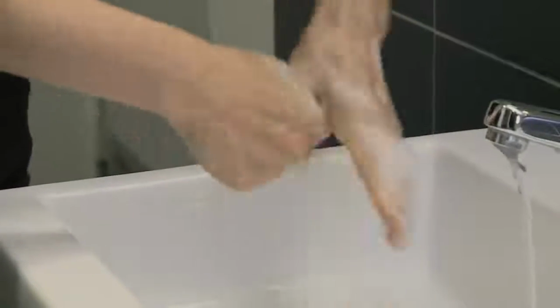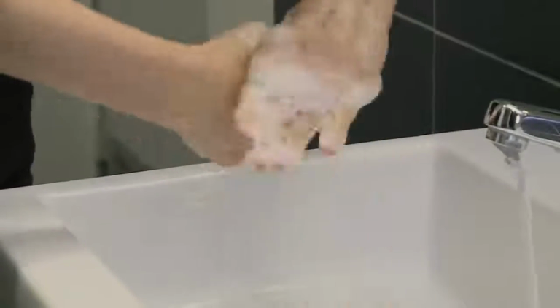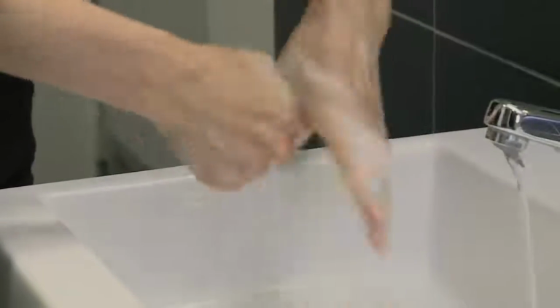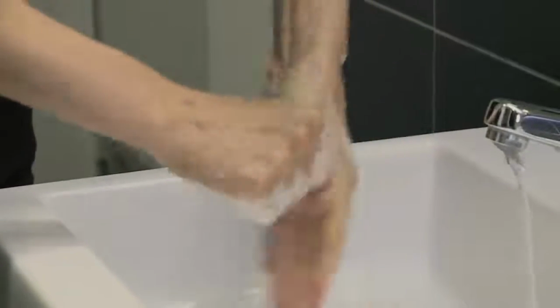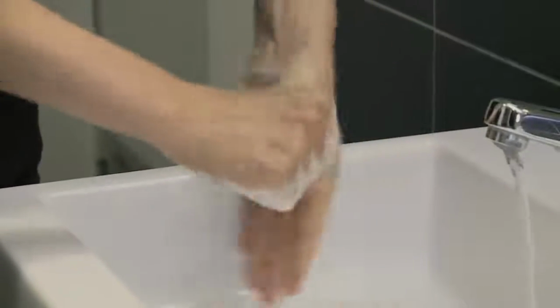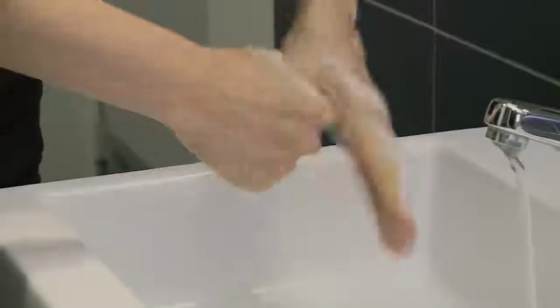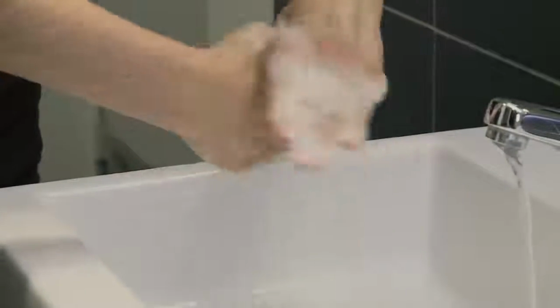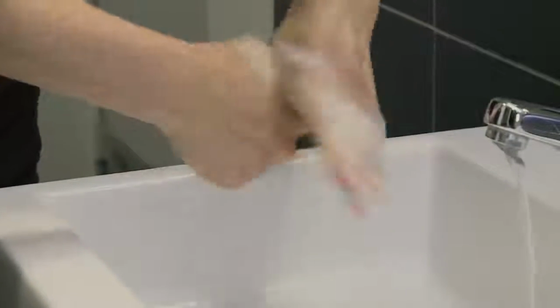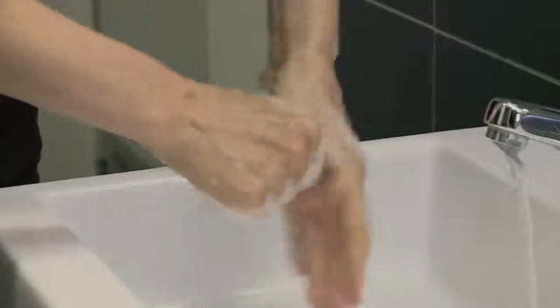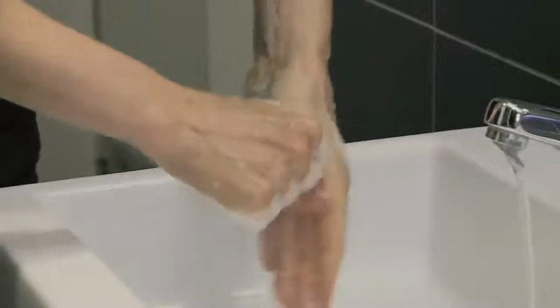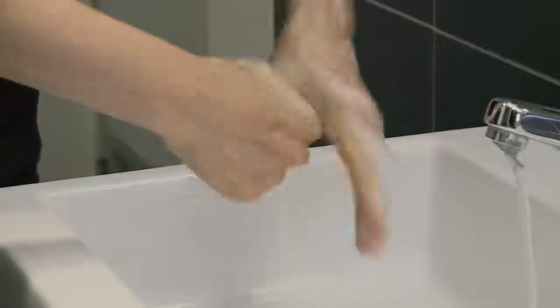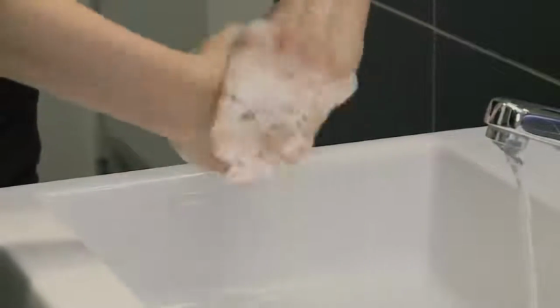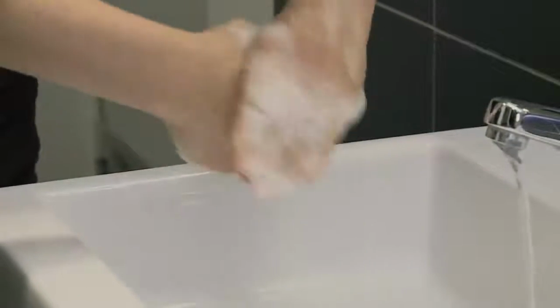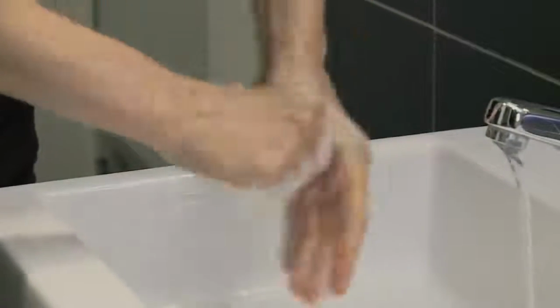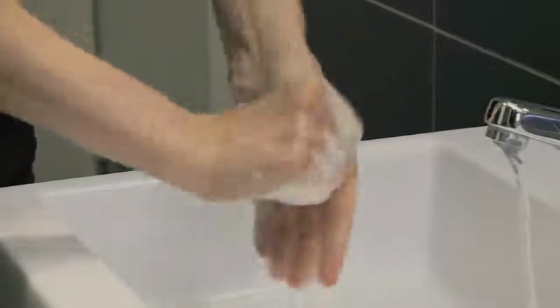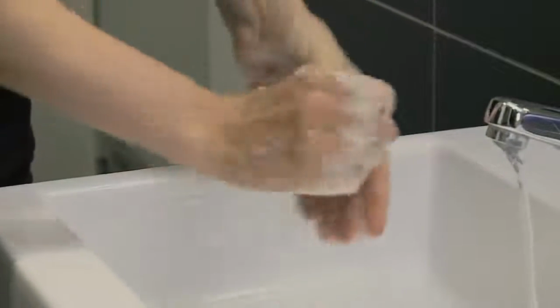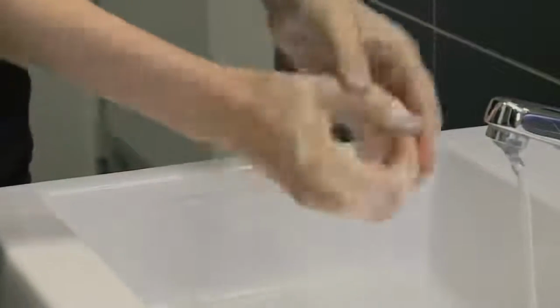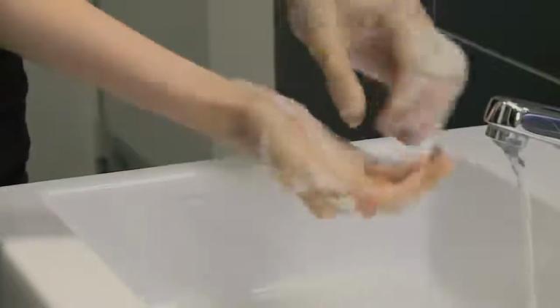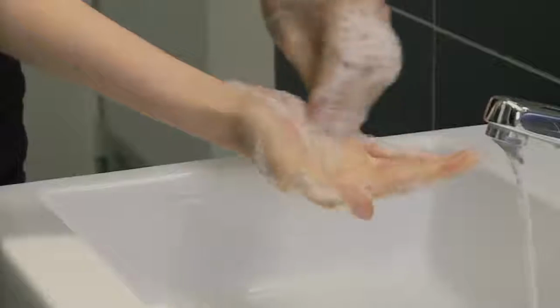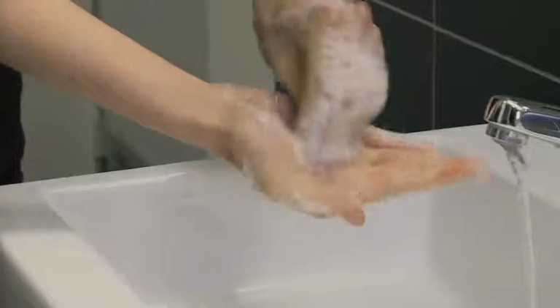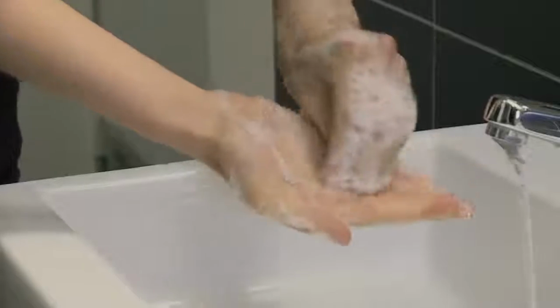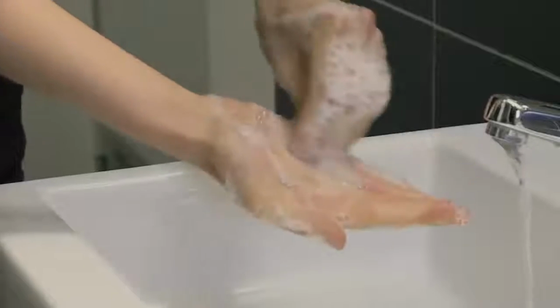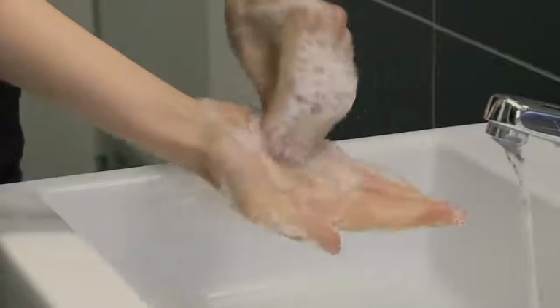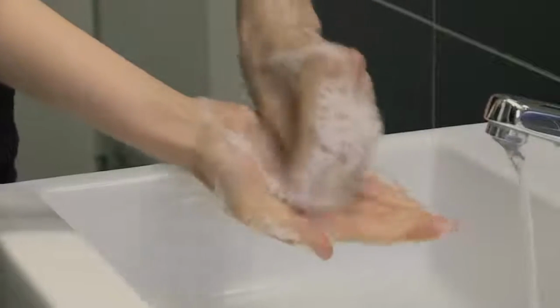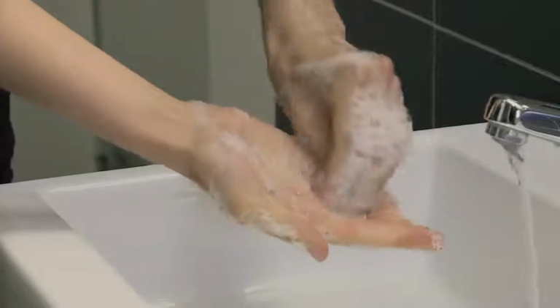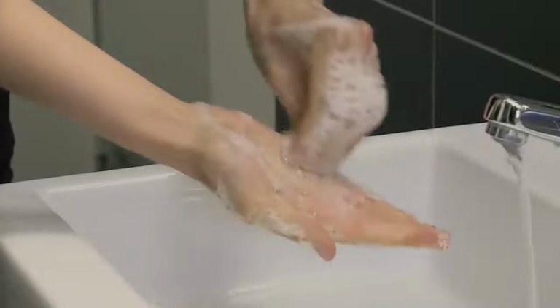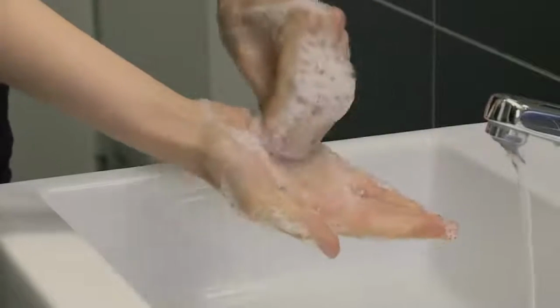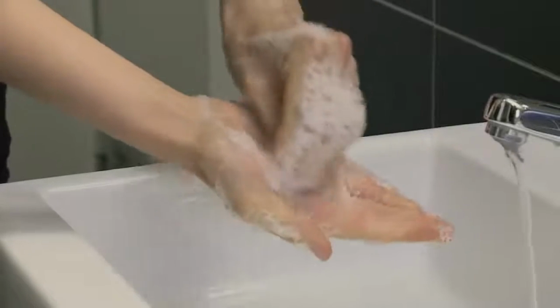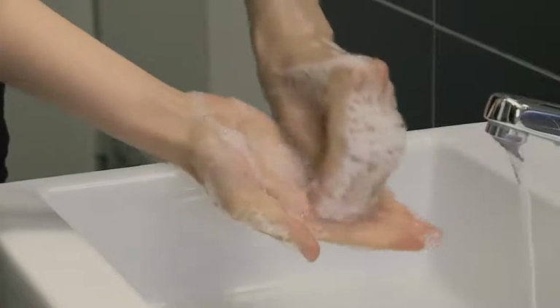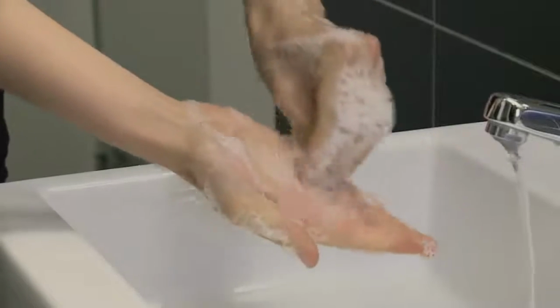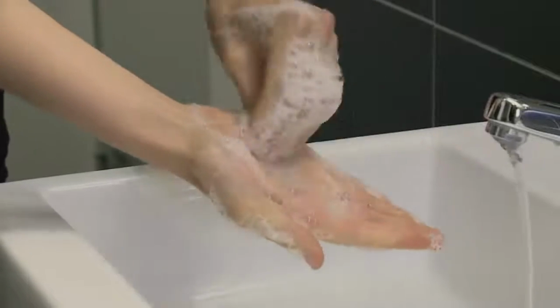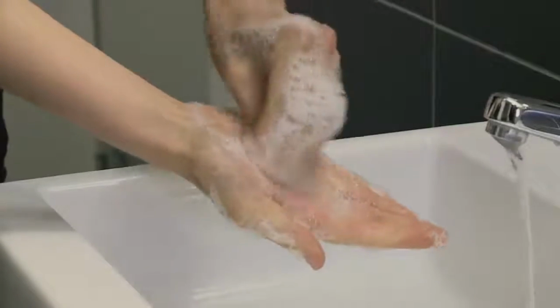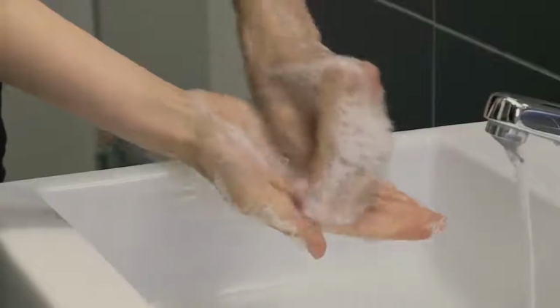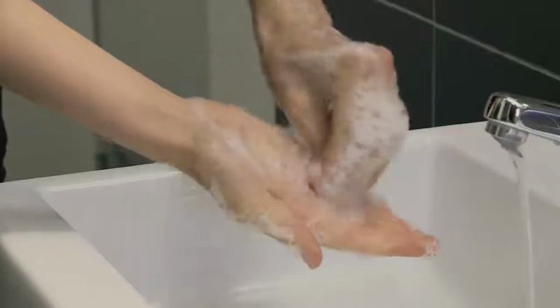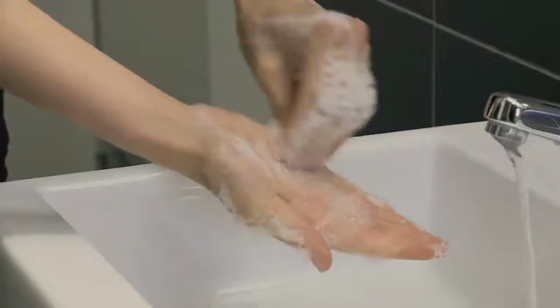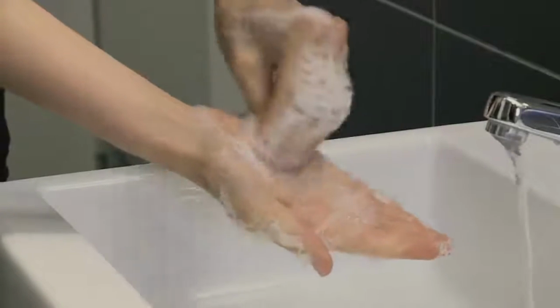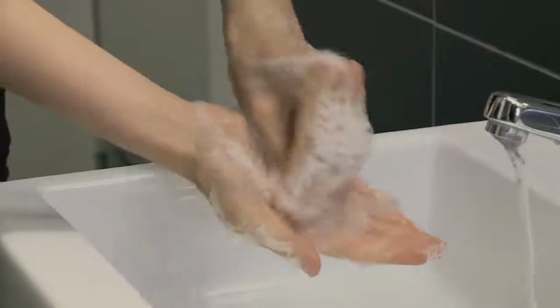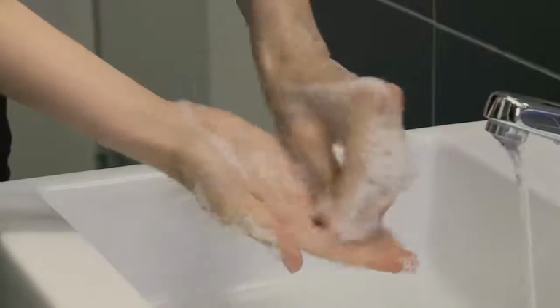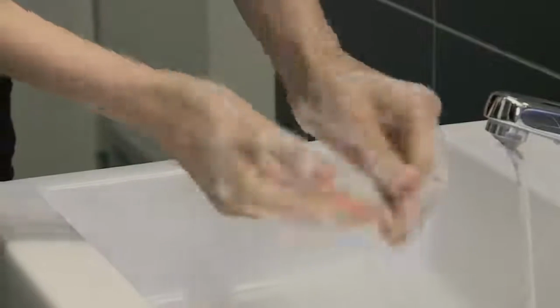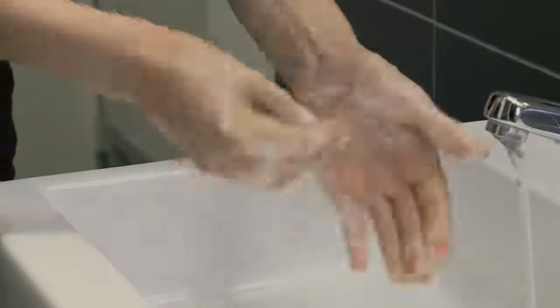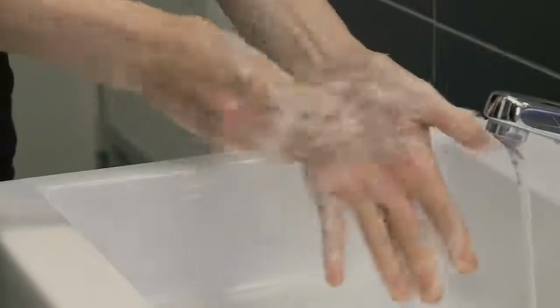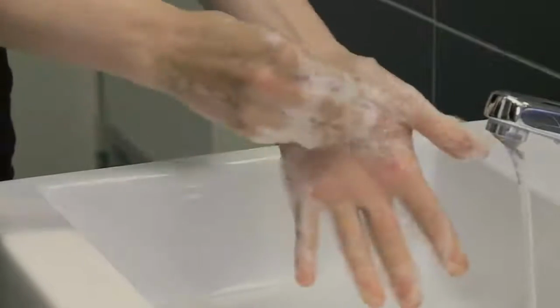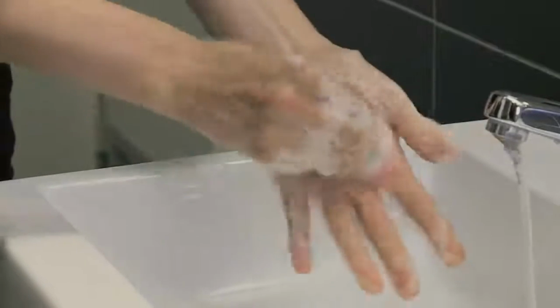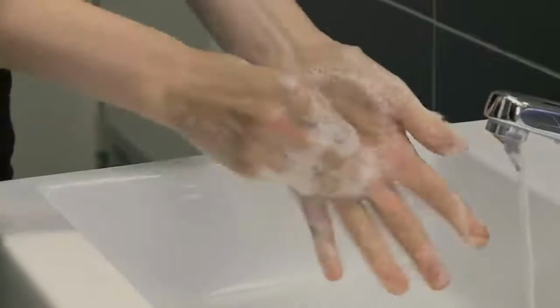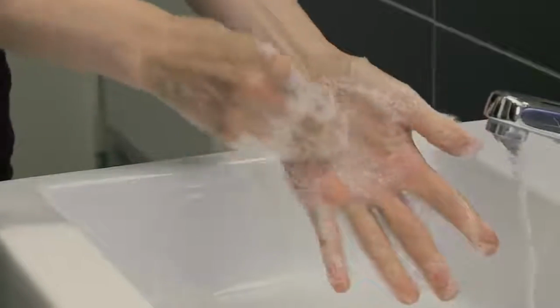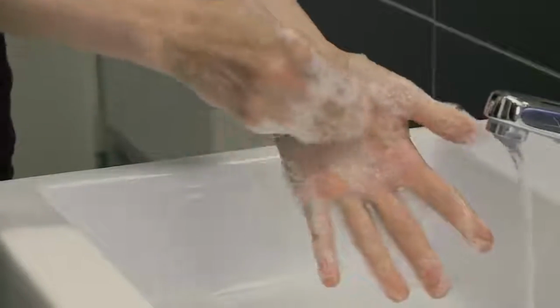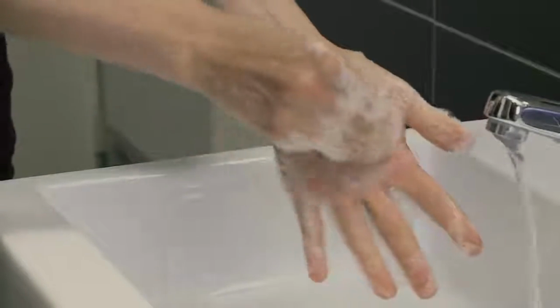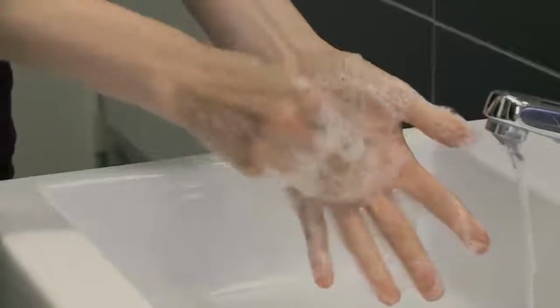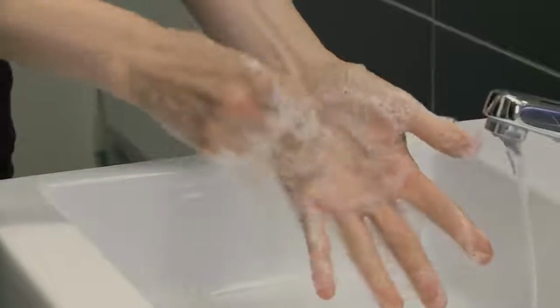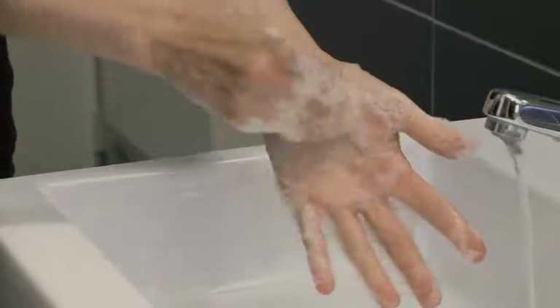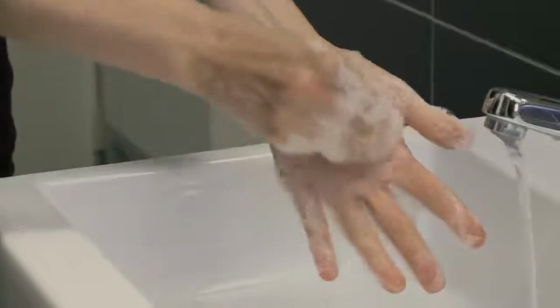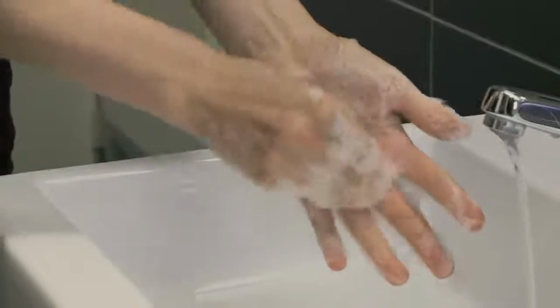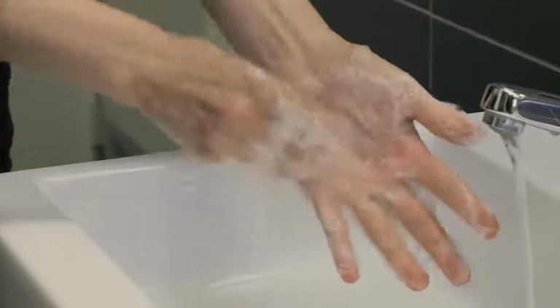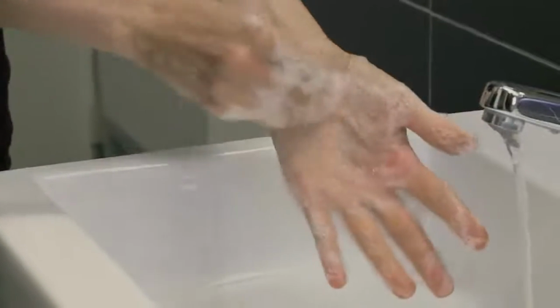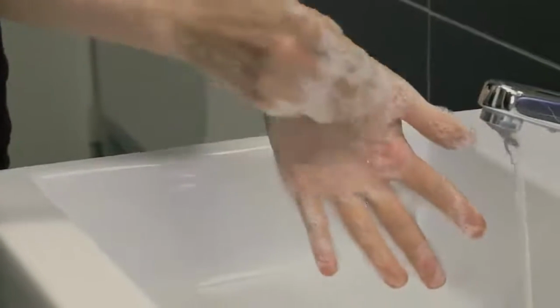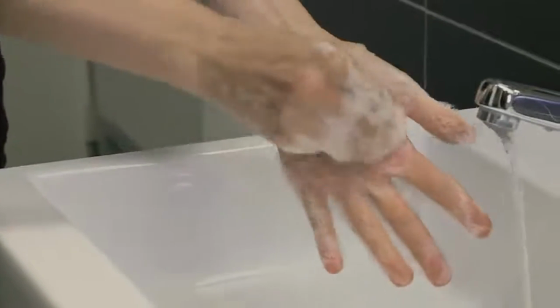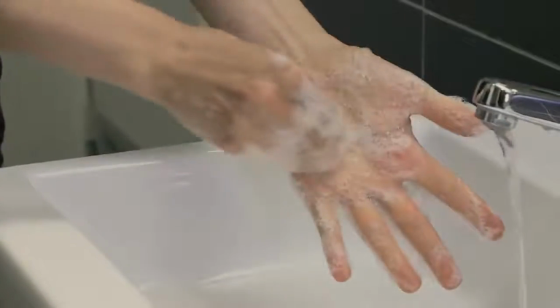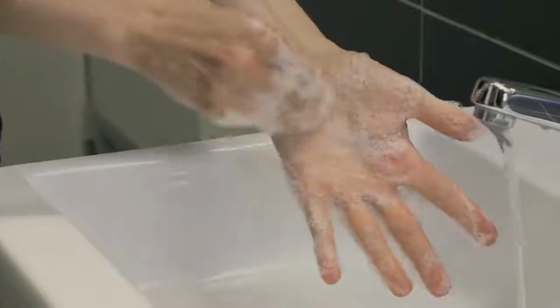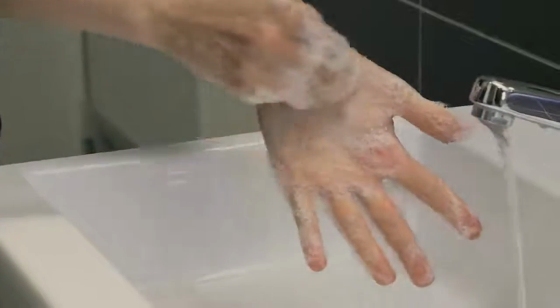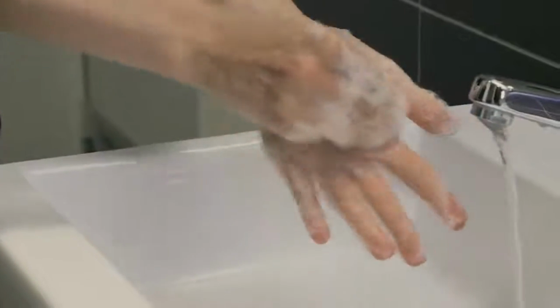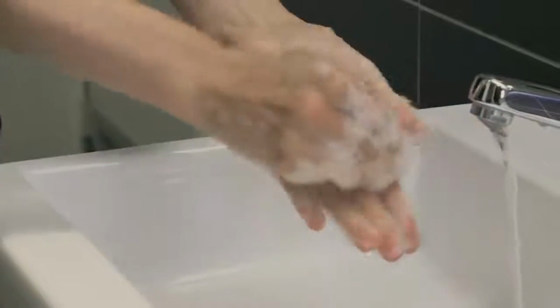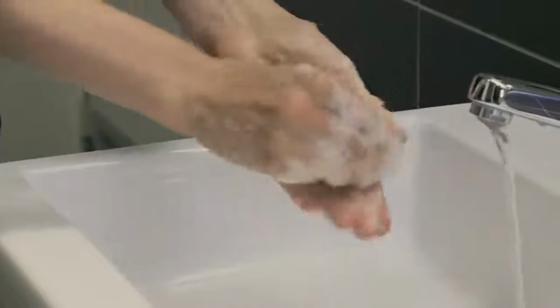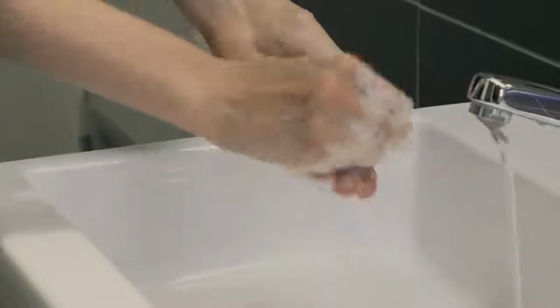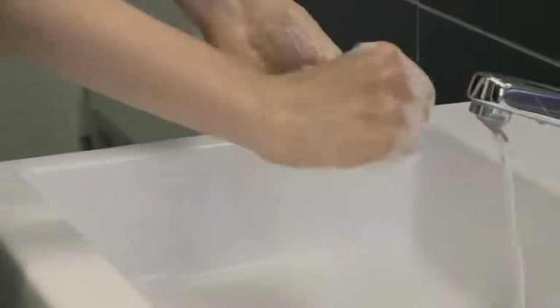To clean the tips of the fingers, rub rotationally backwards and forwards with clasped fingers of right hand in left palm and vice versa.